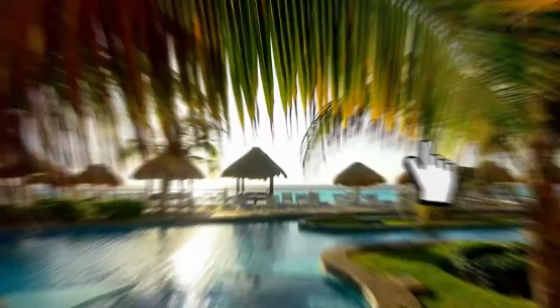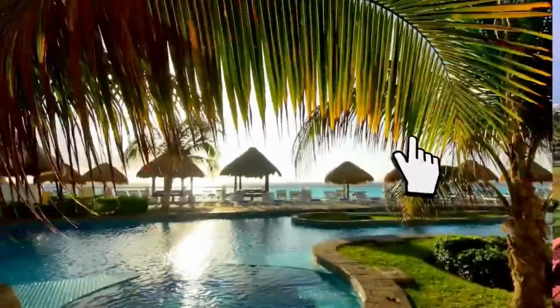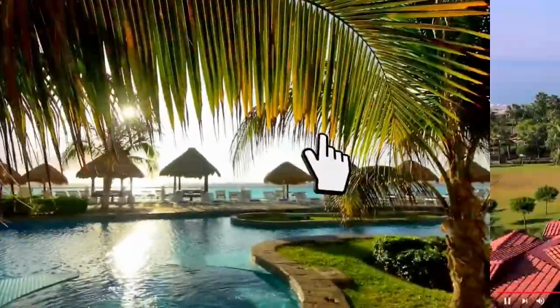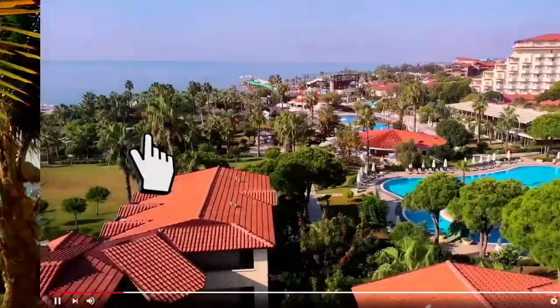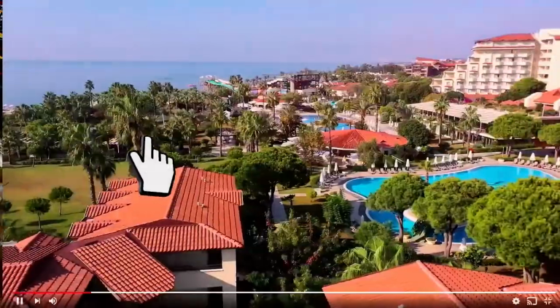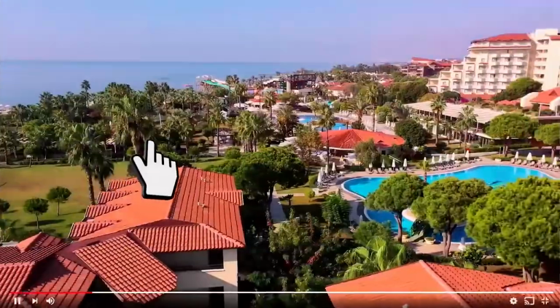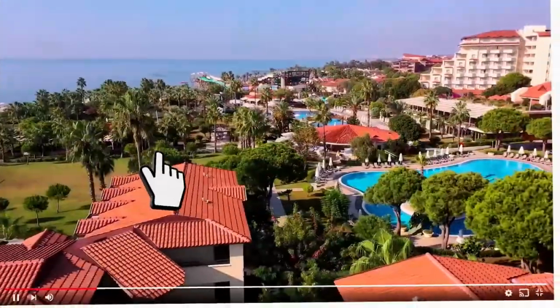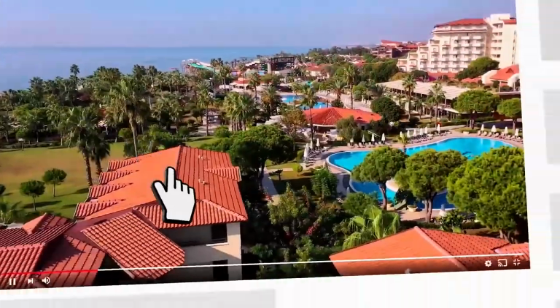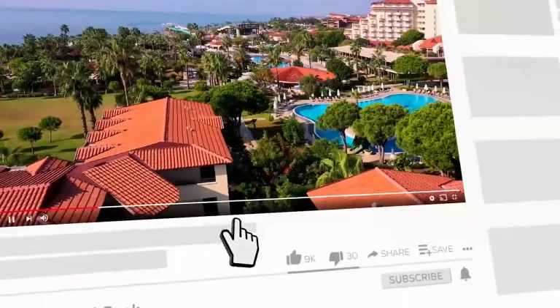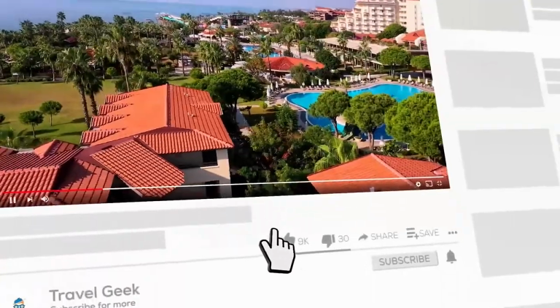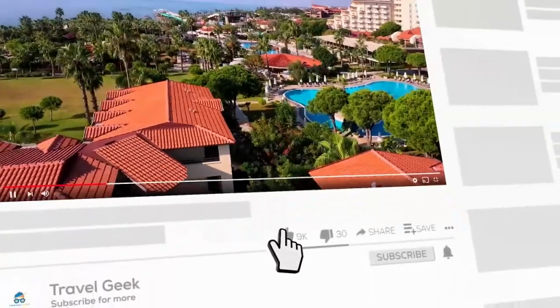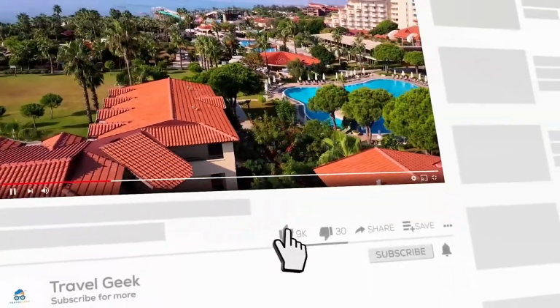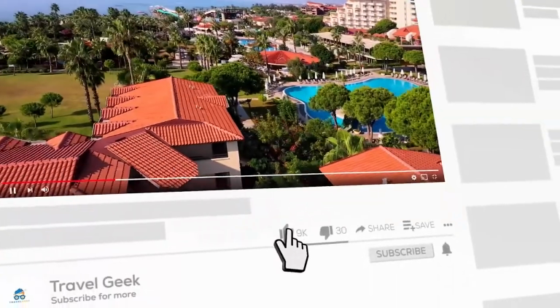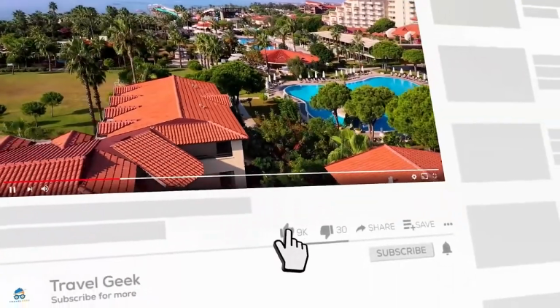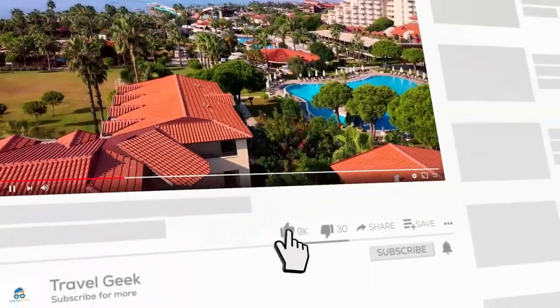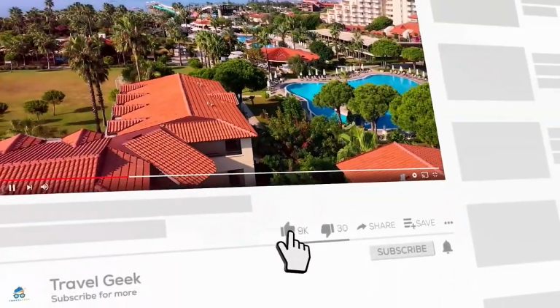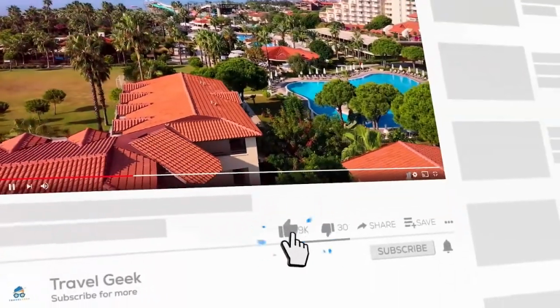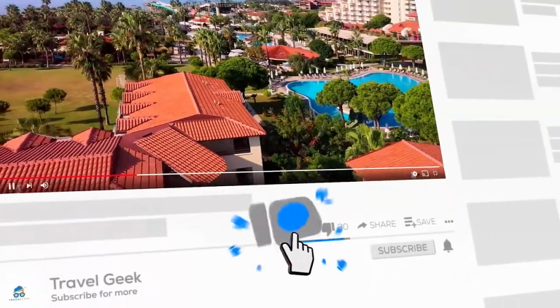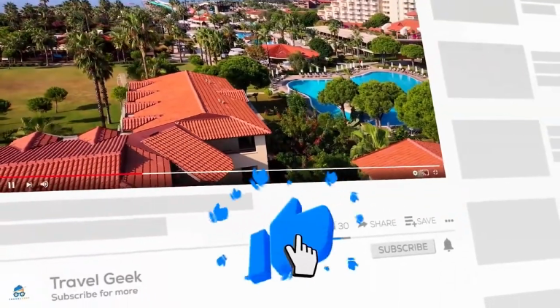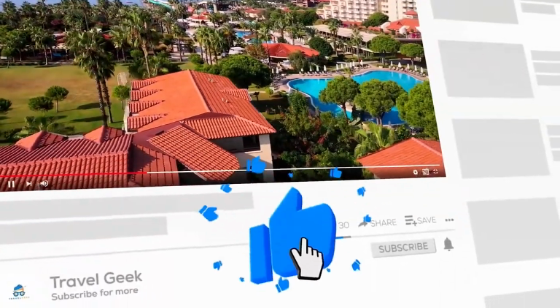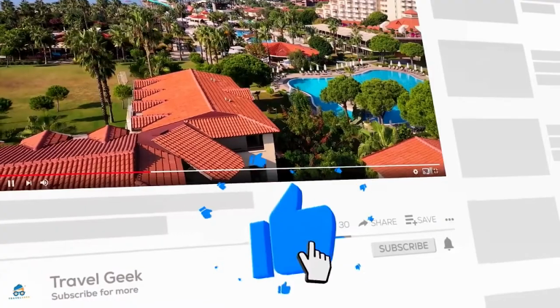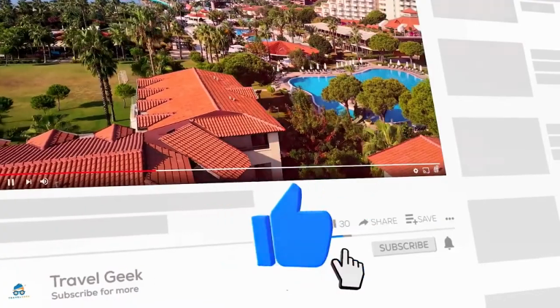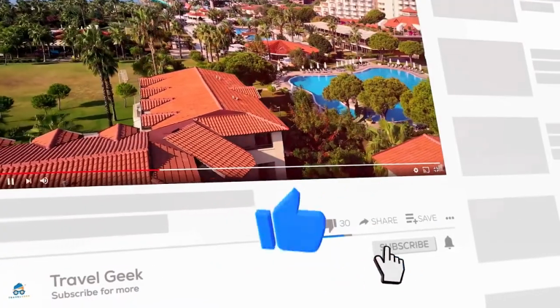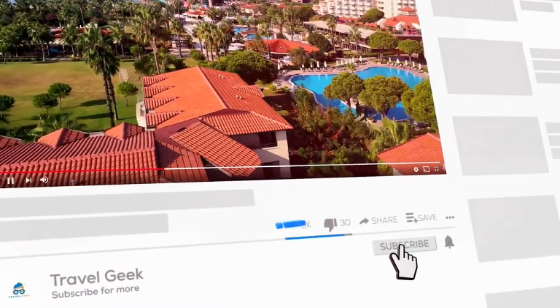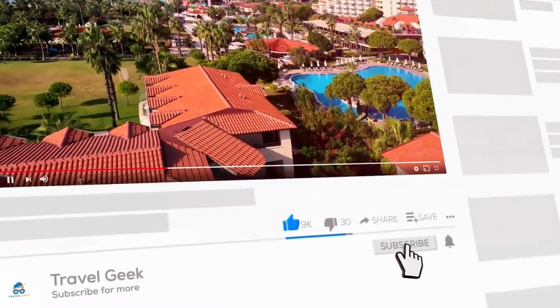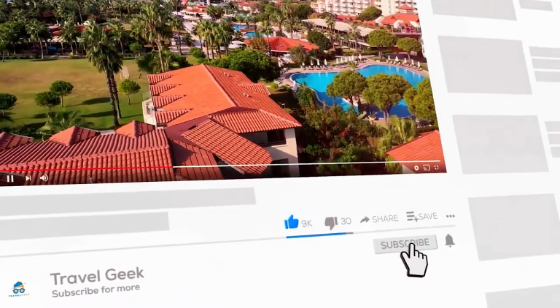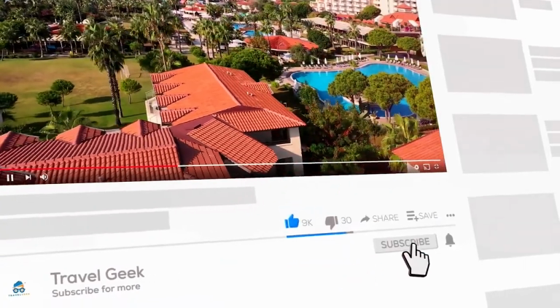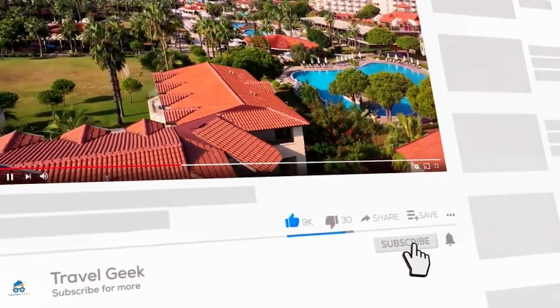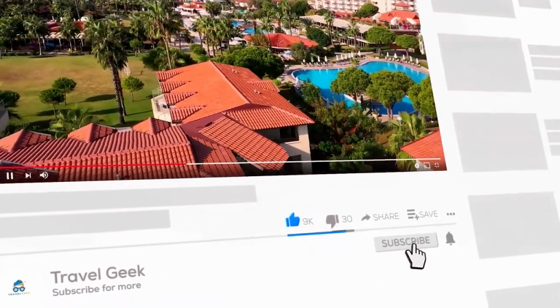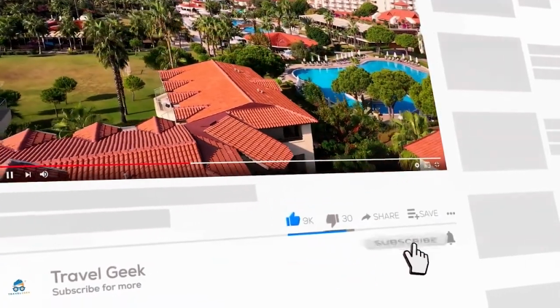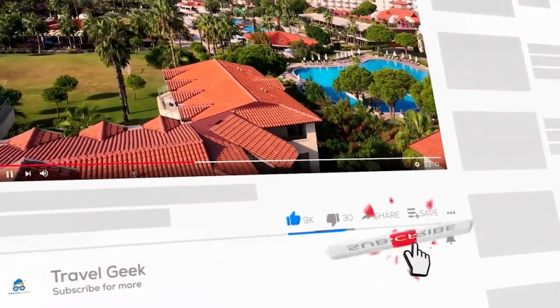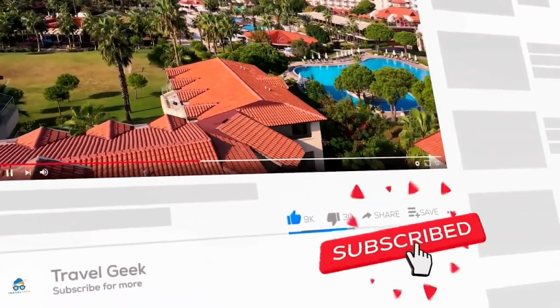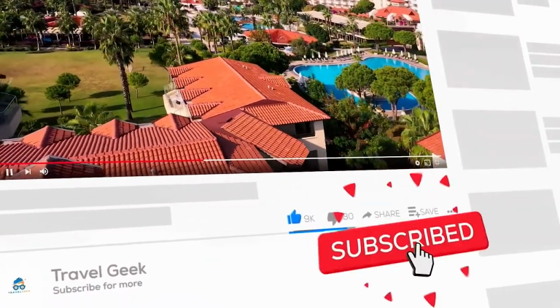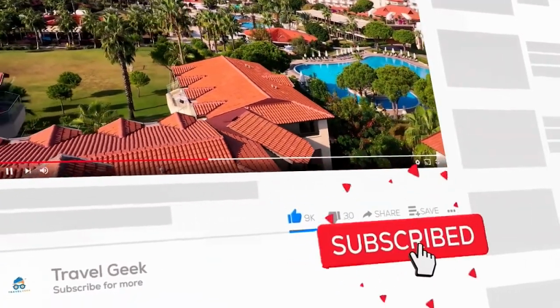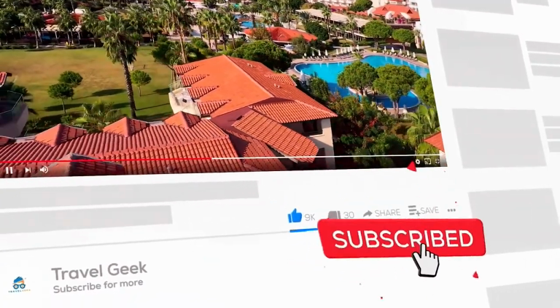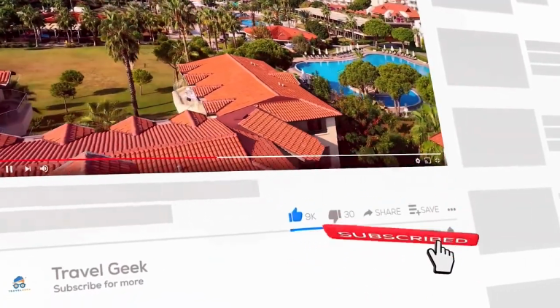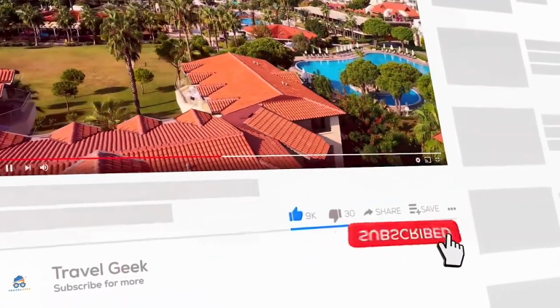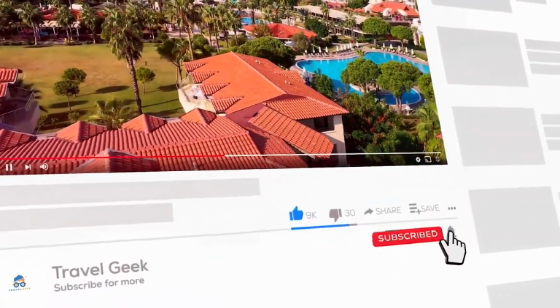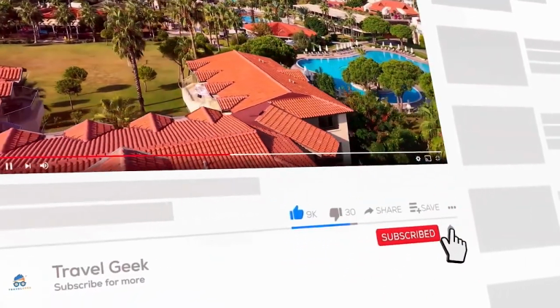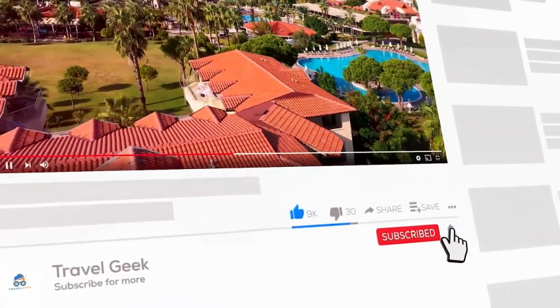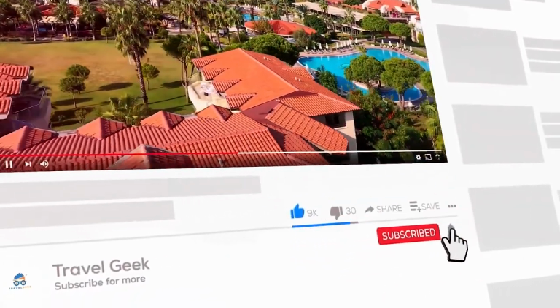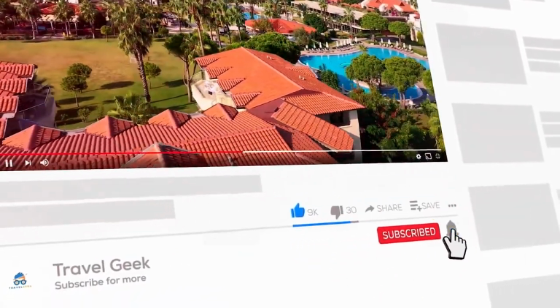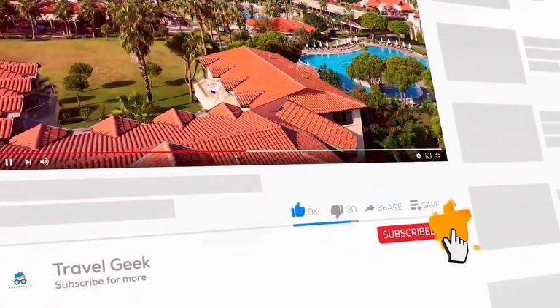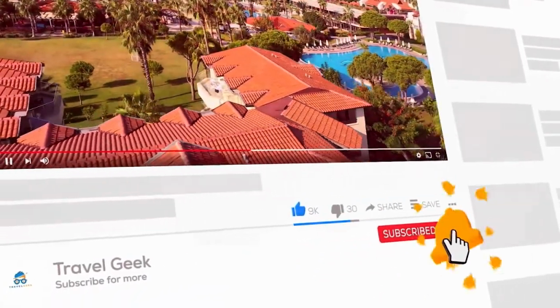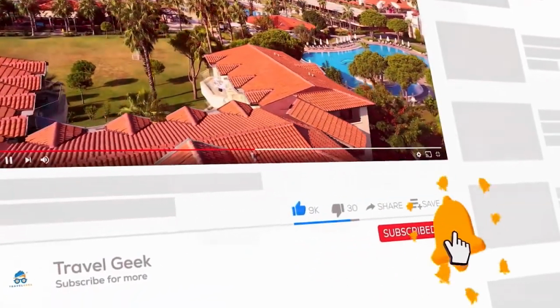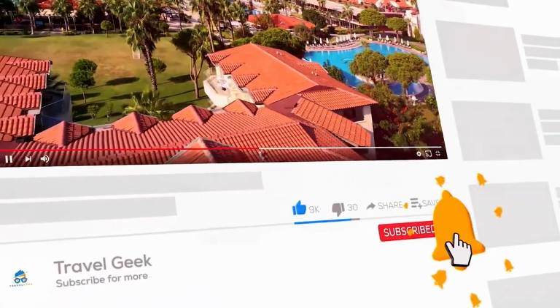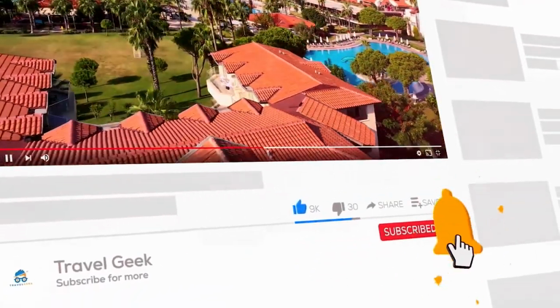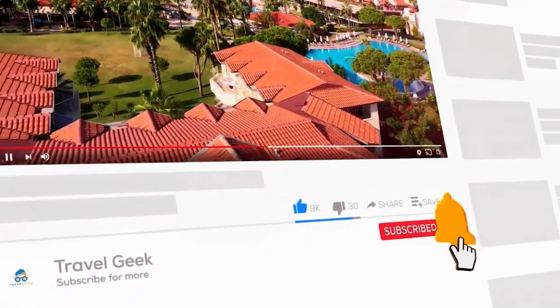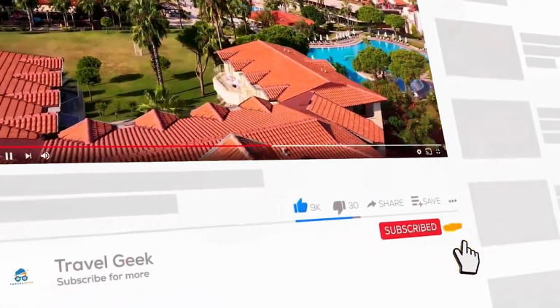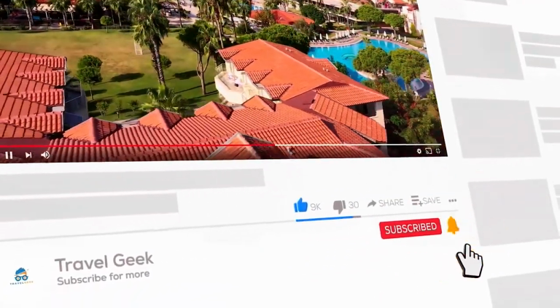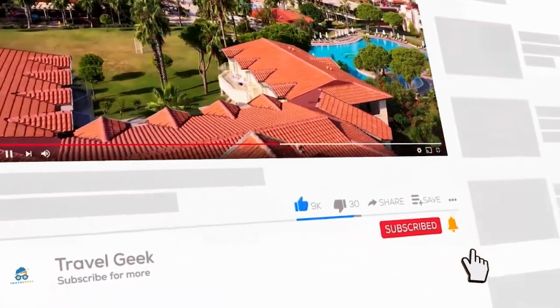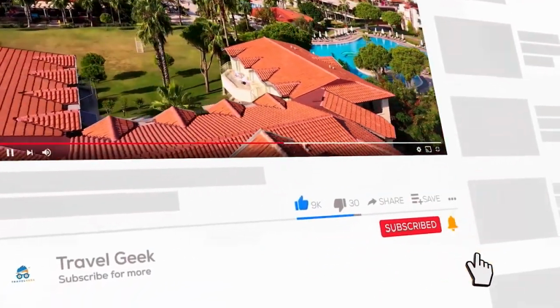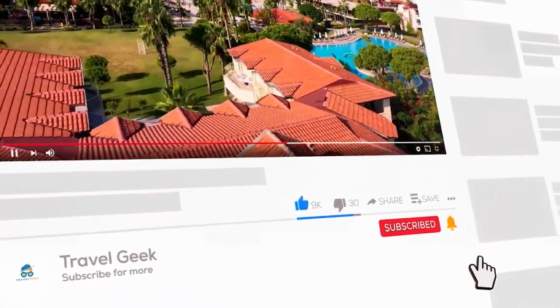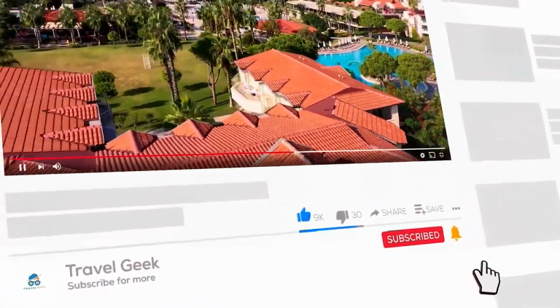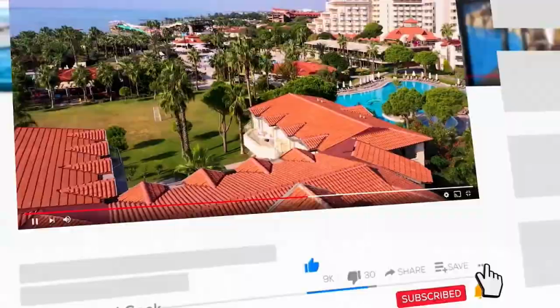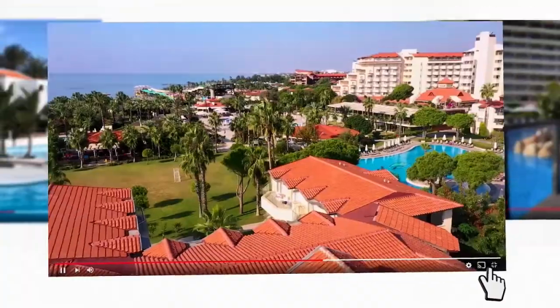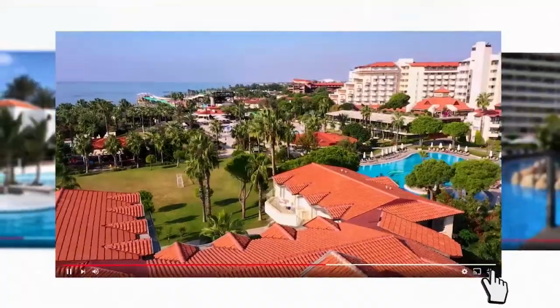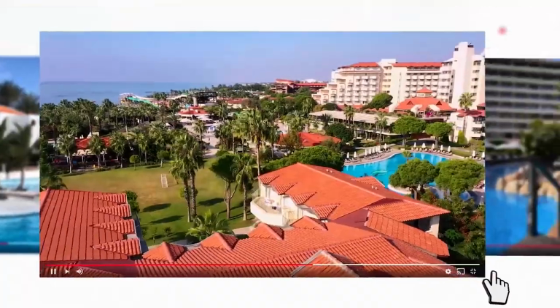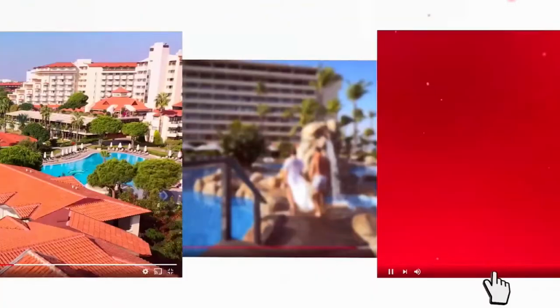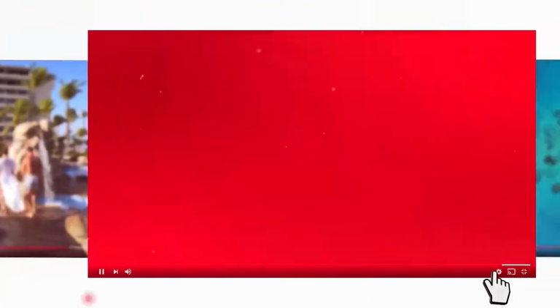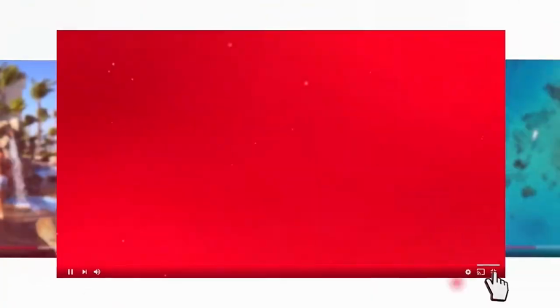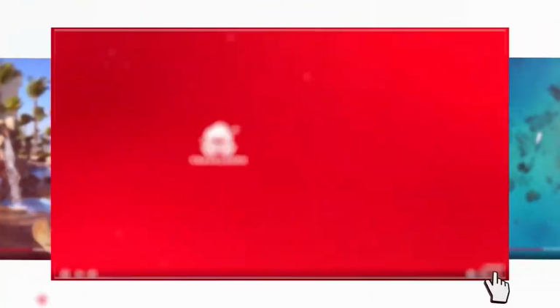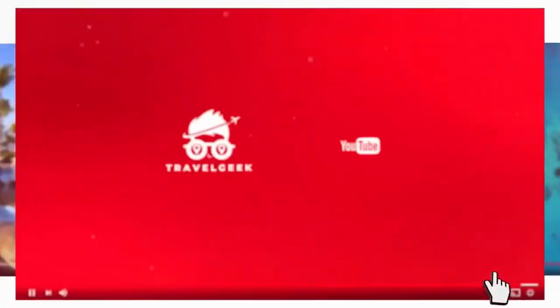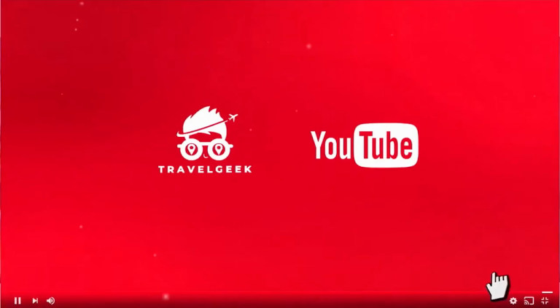Please leave a like and subscribe to my channel Travel Geek, and hit the bell icon for more amazing destinations. Until next time, ciao.